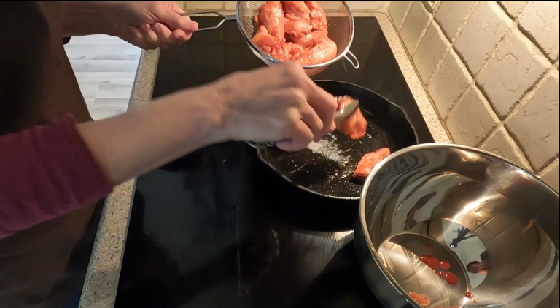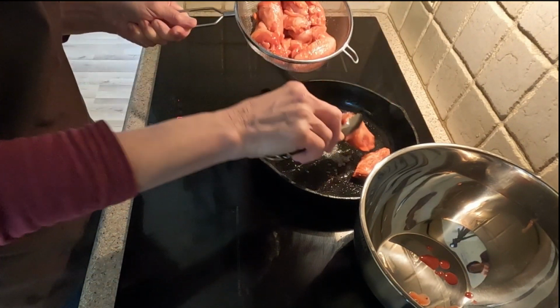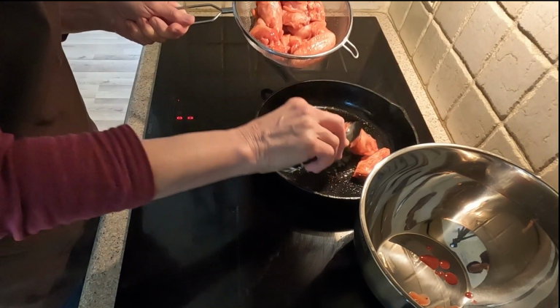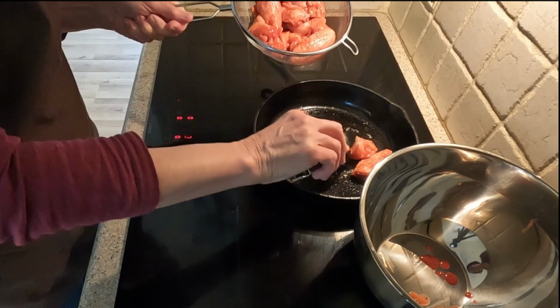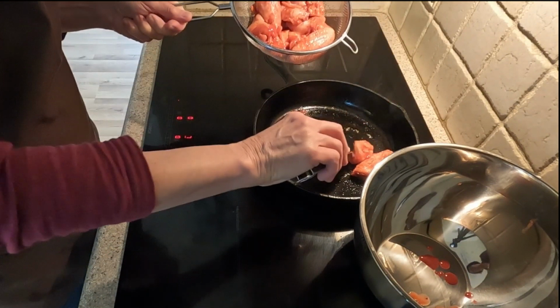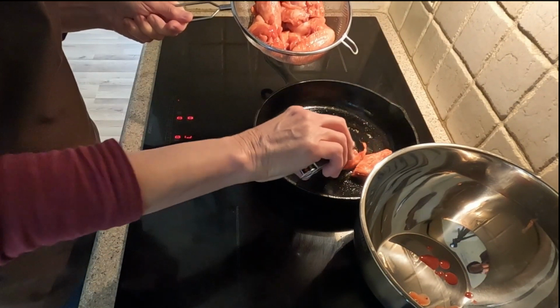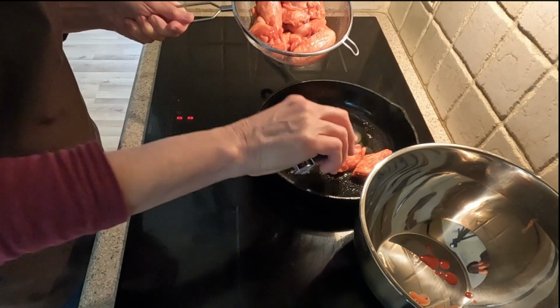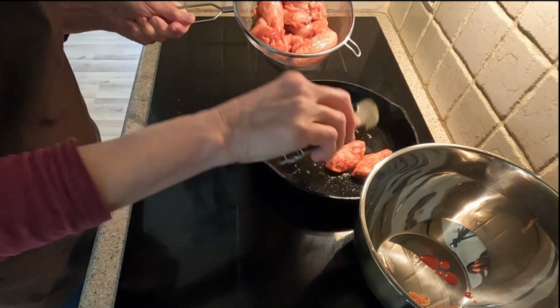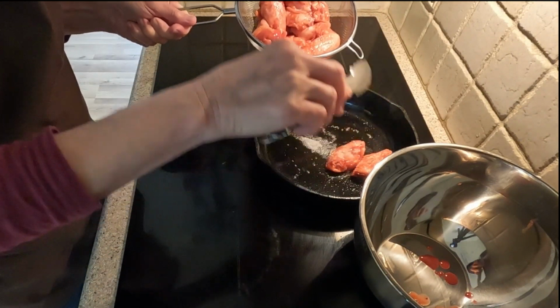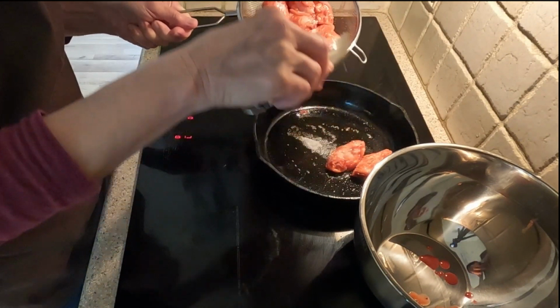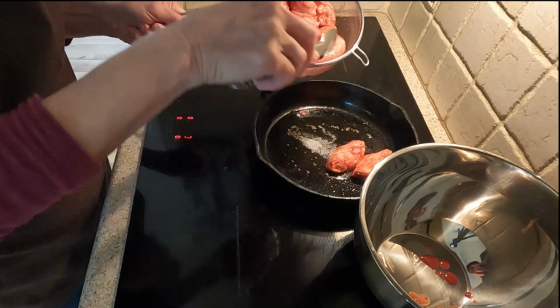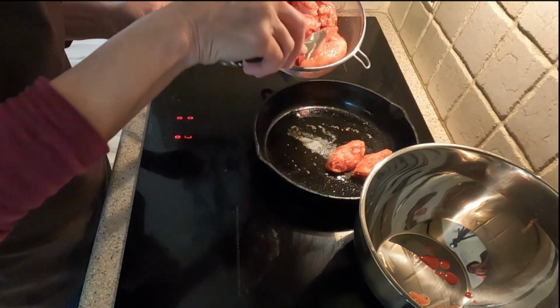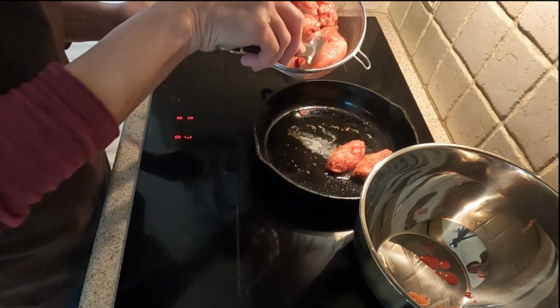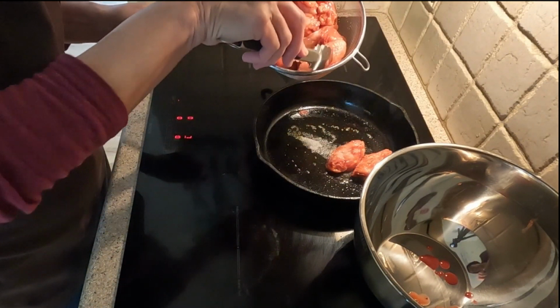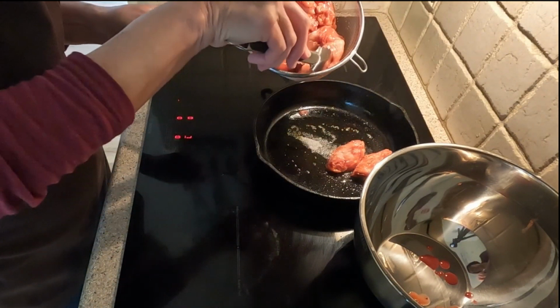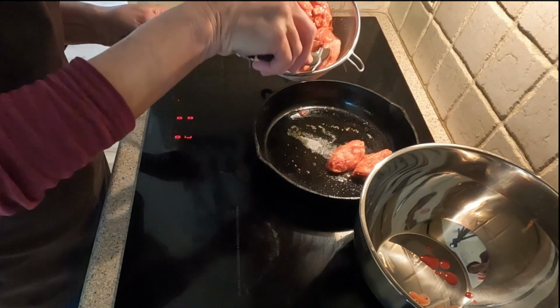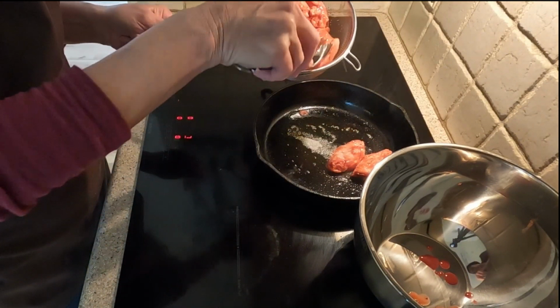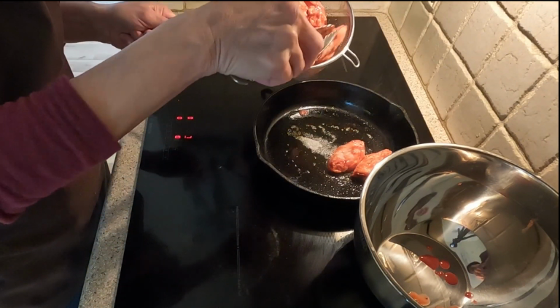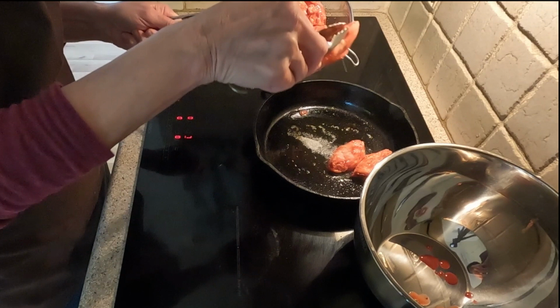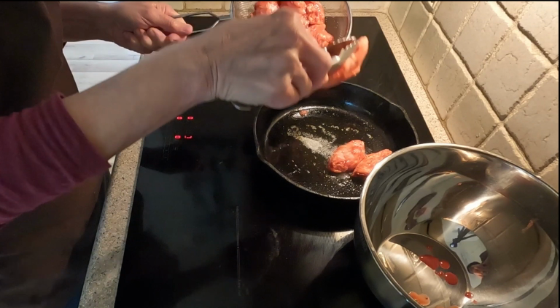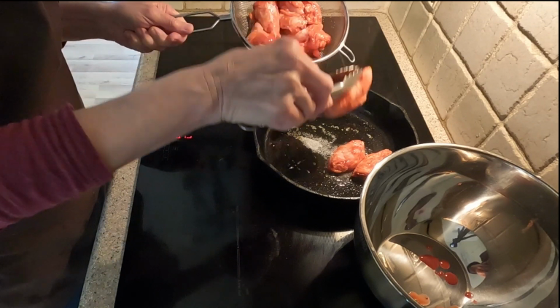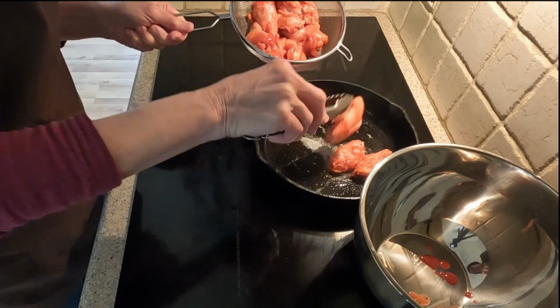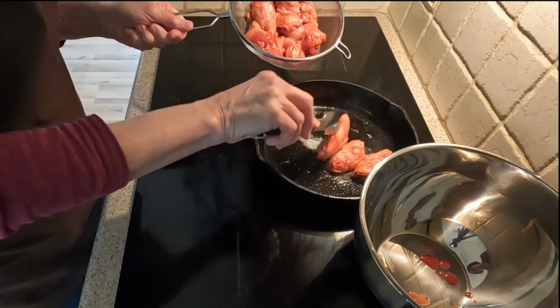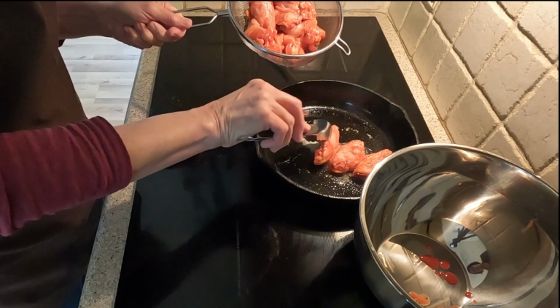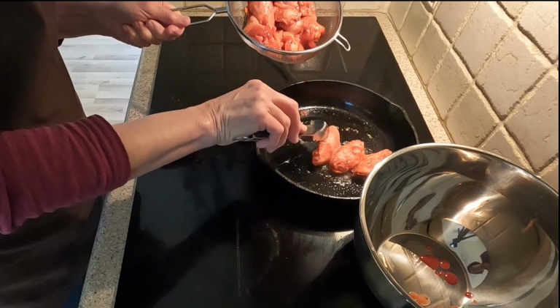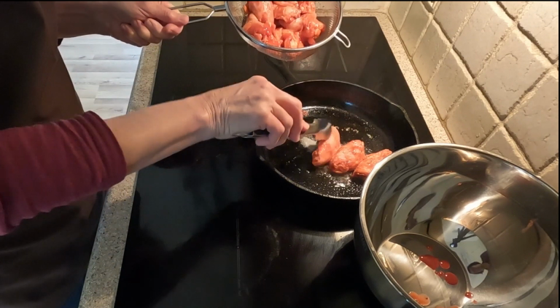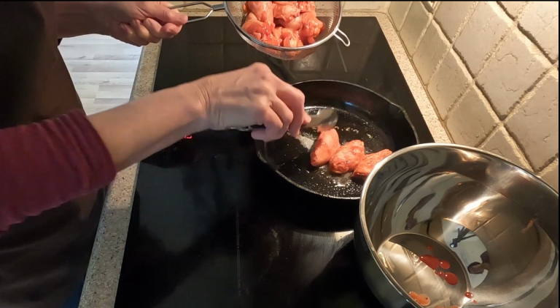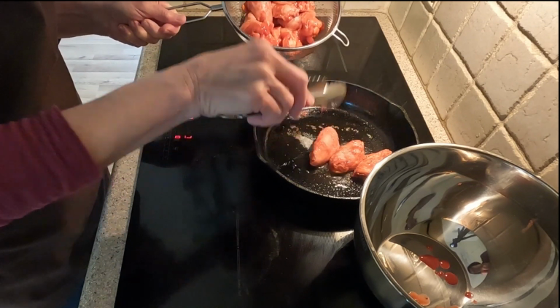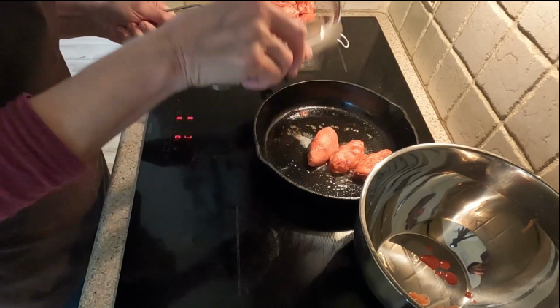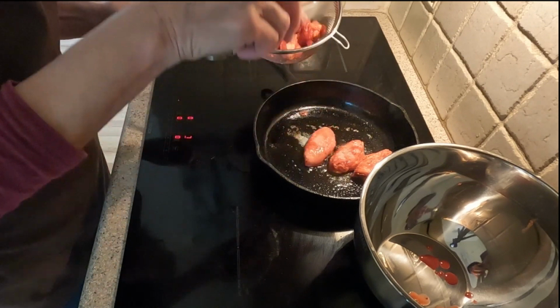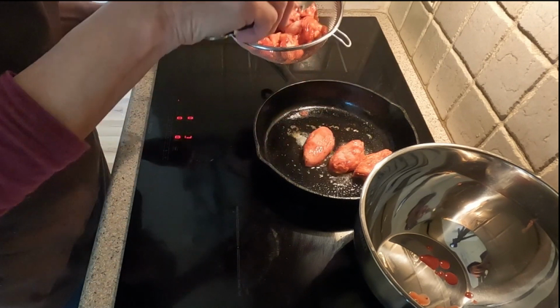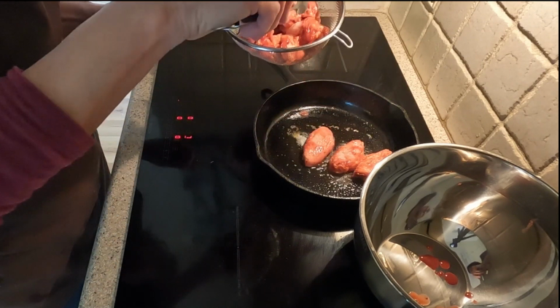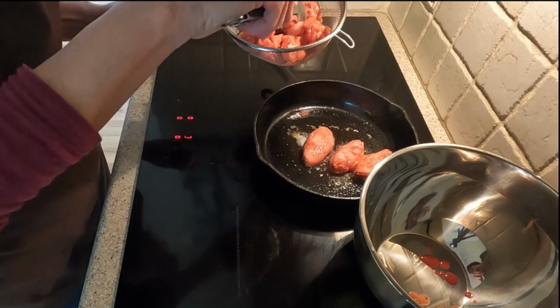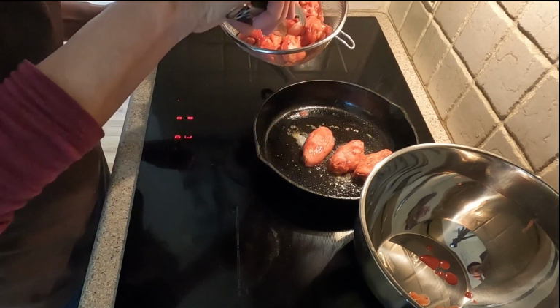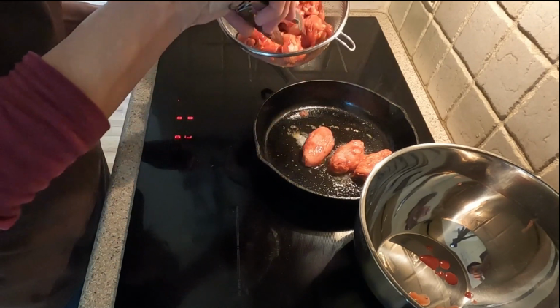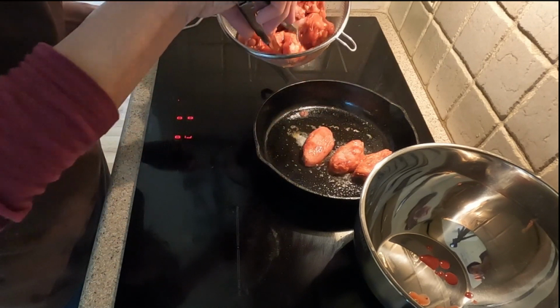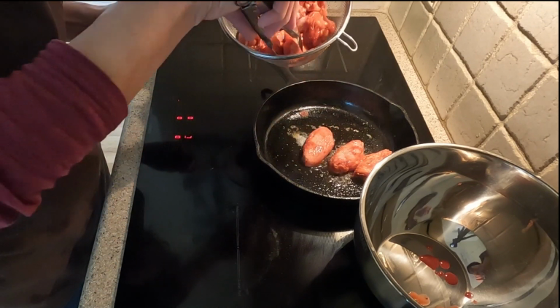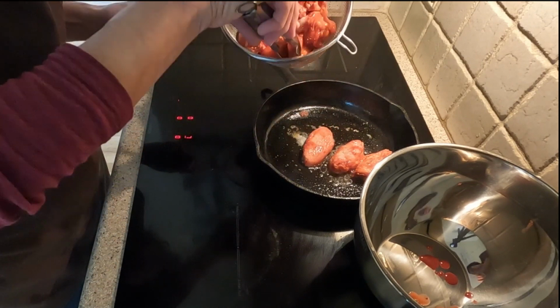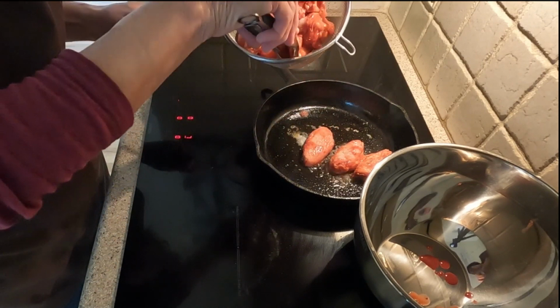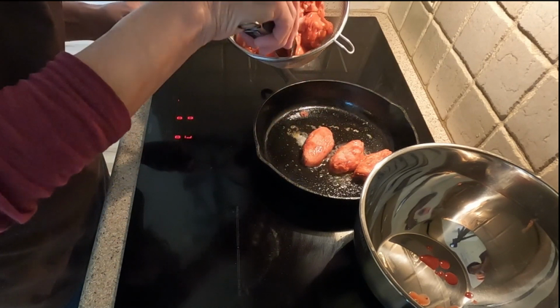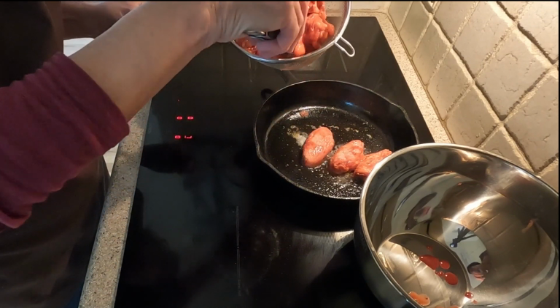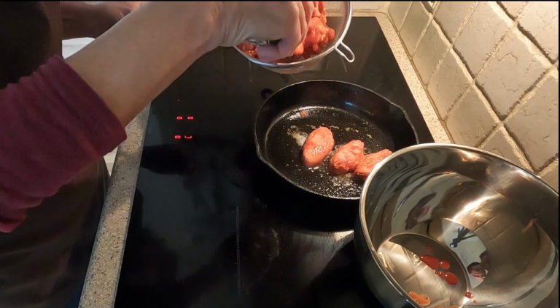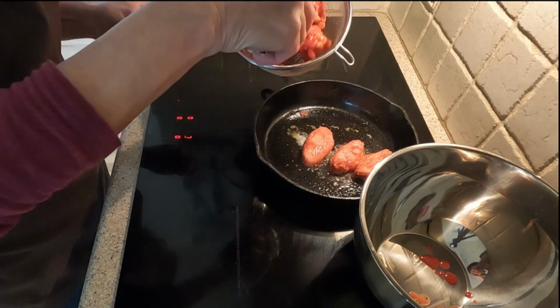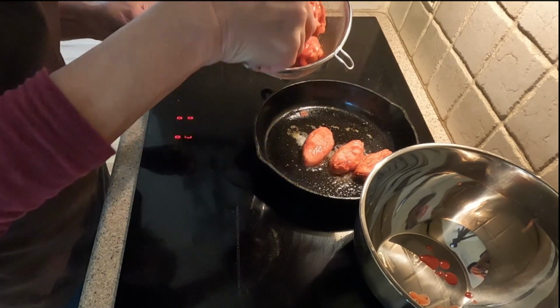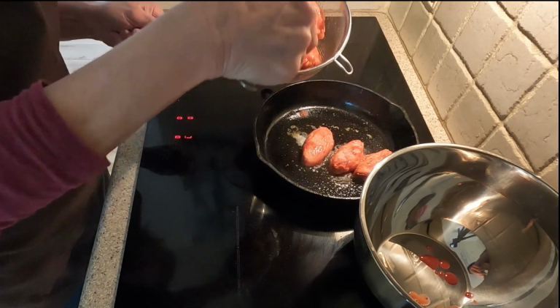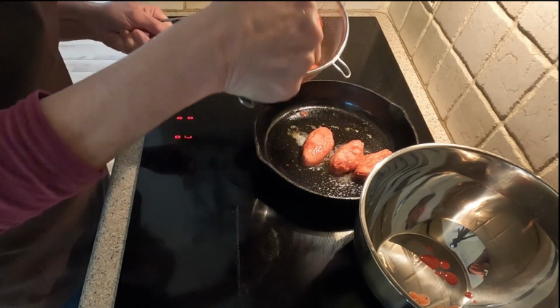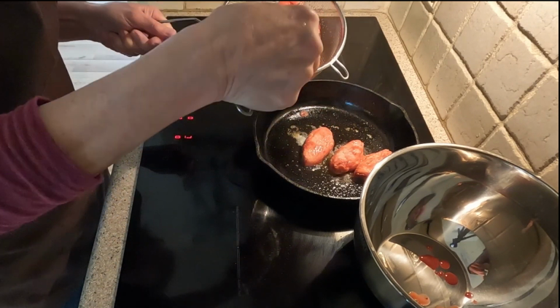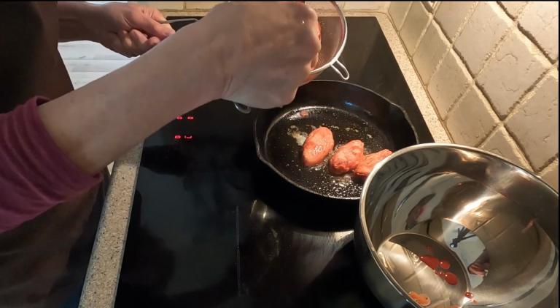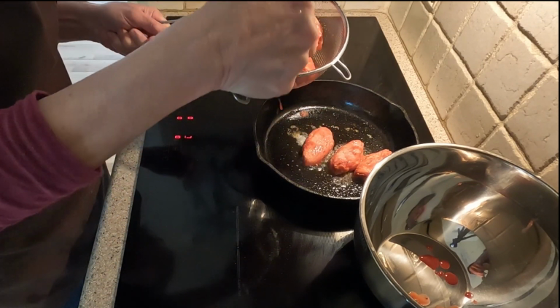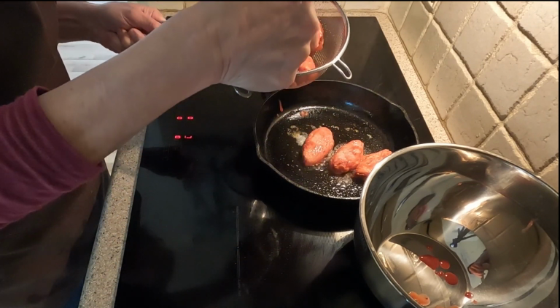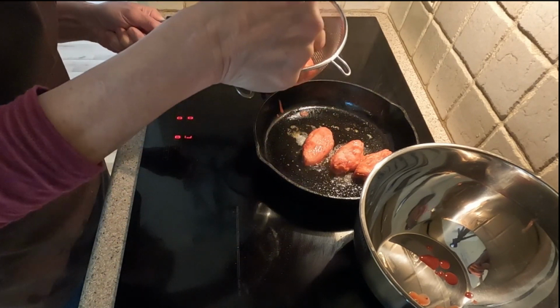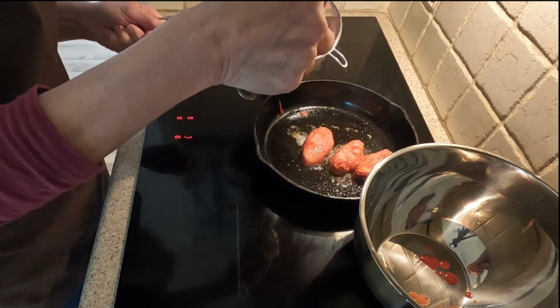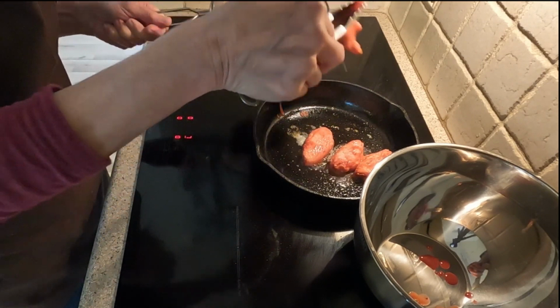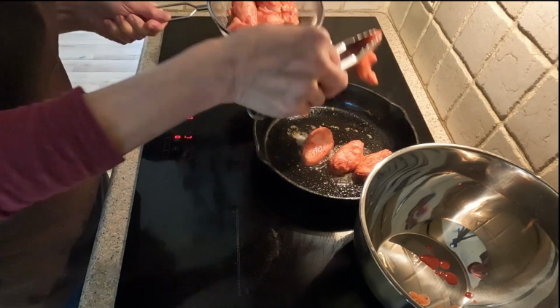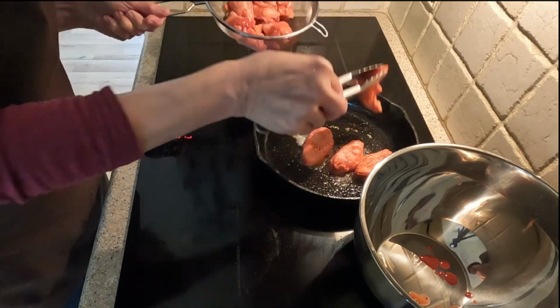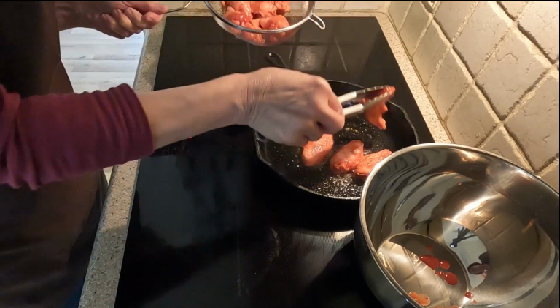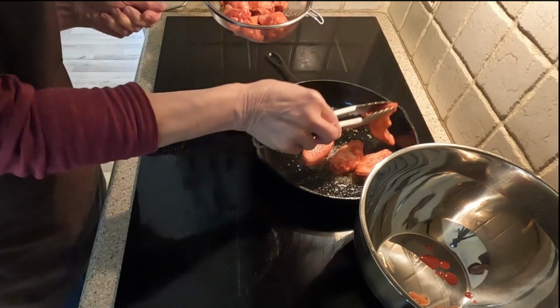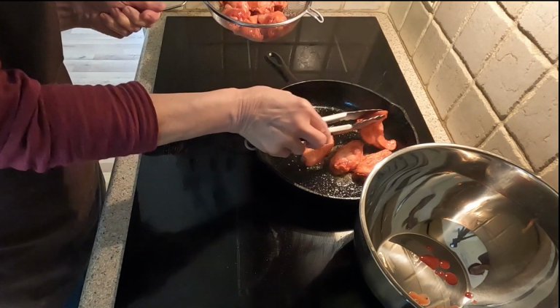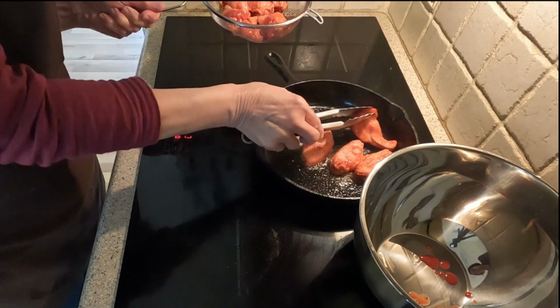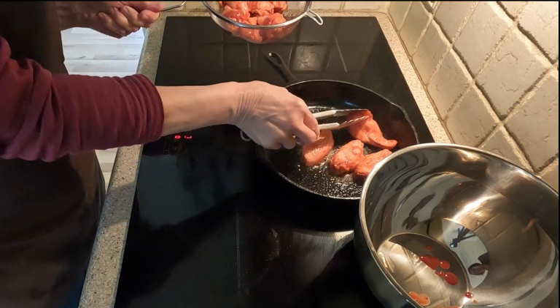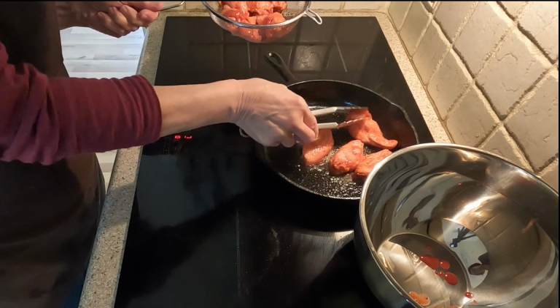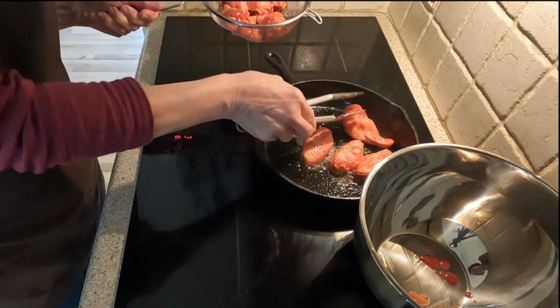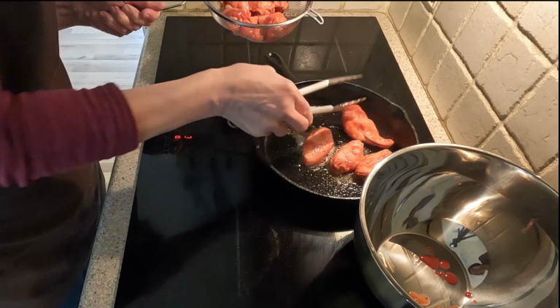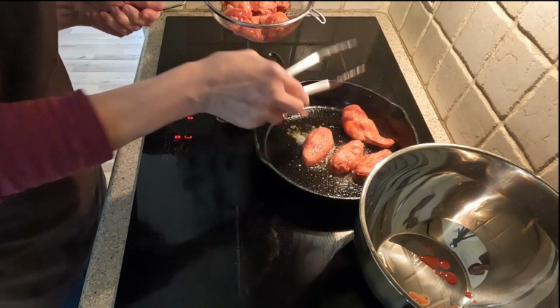The skillet is ready for the wings. I place them in one by one and space them evenly apart.